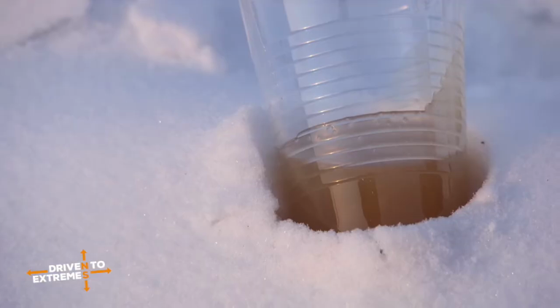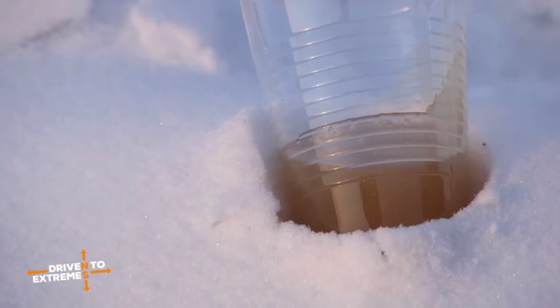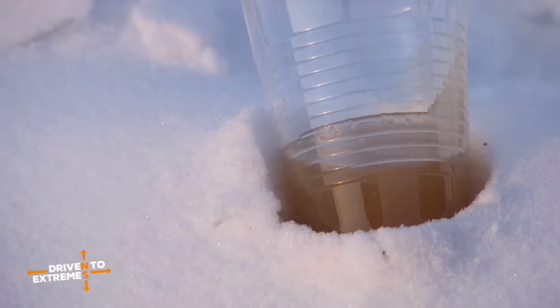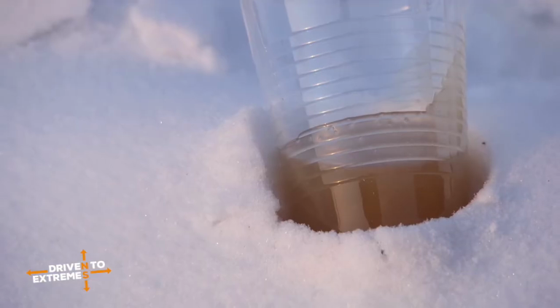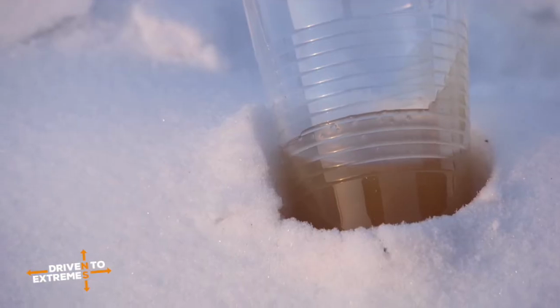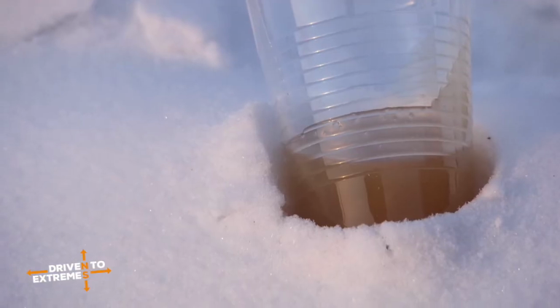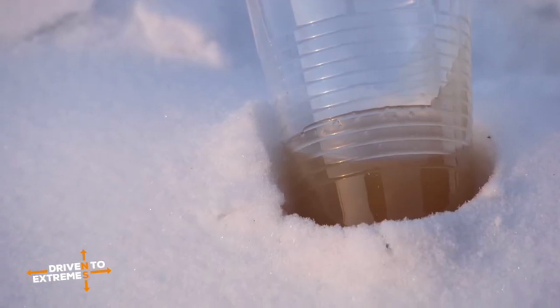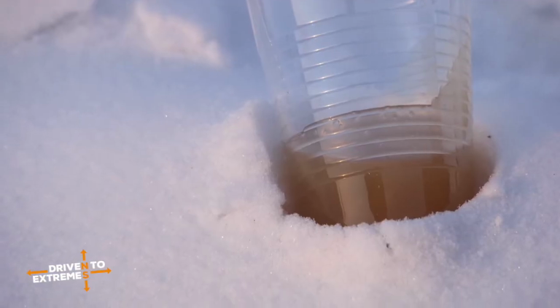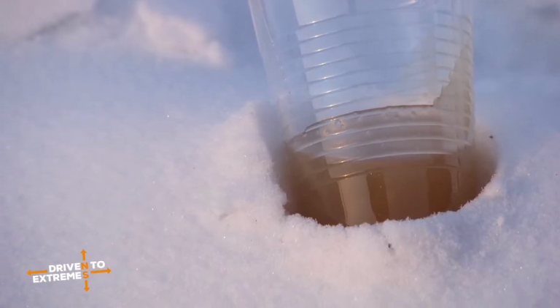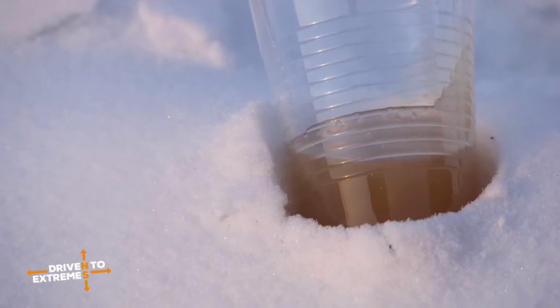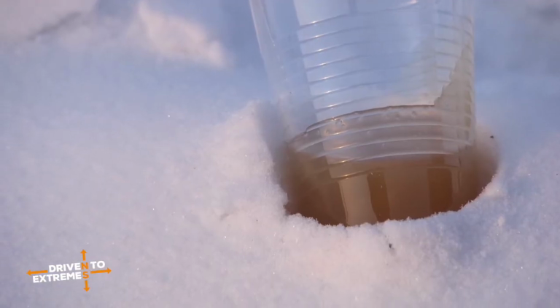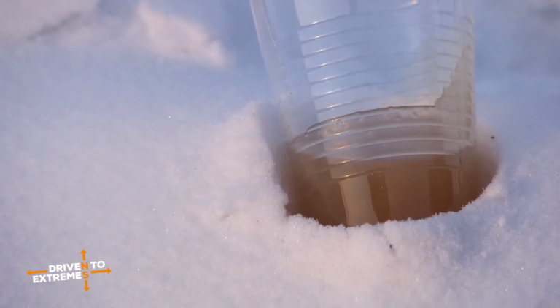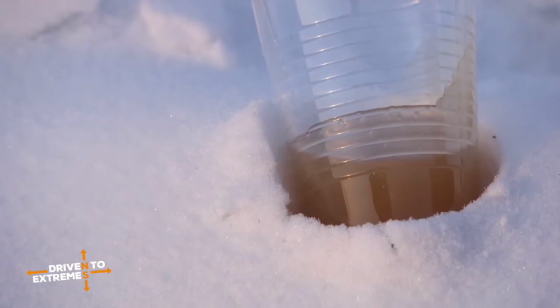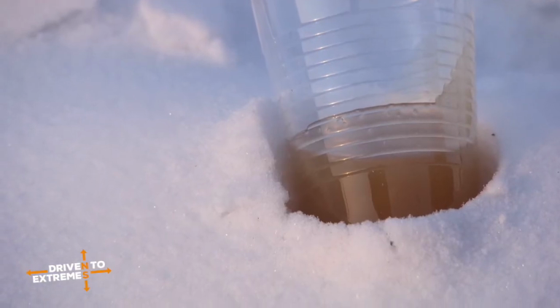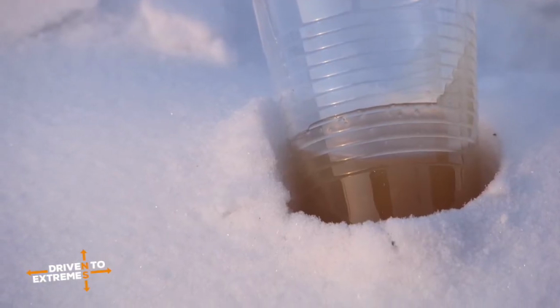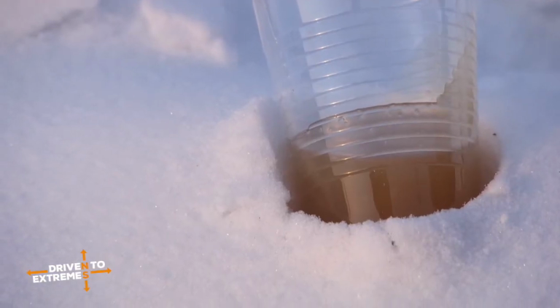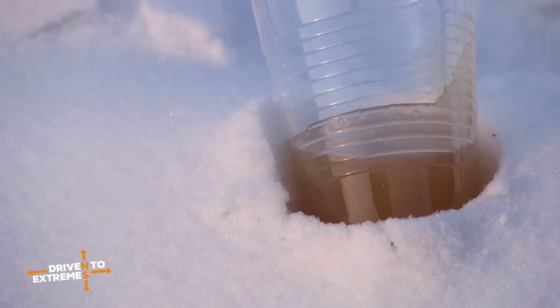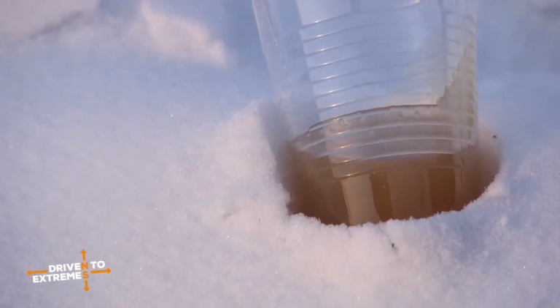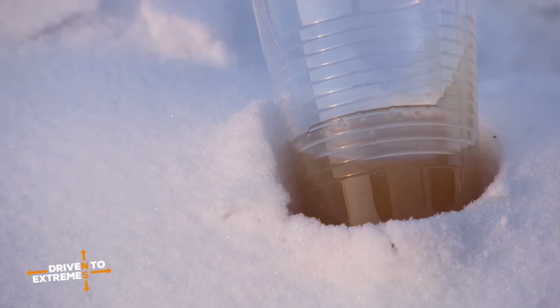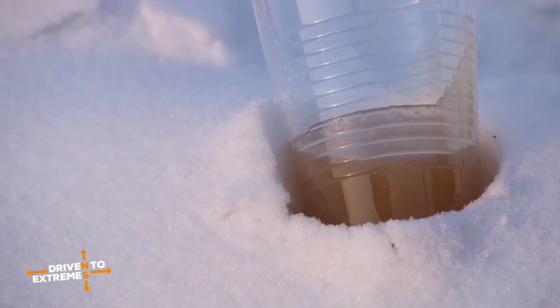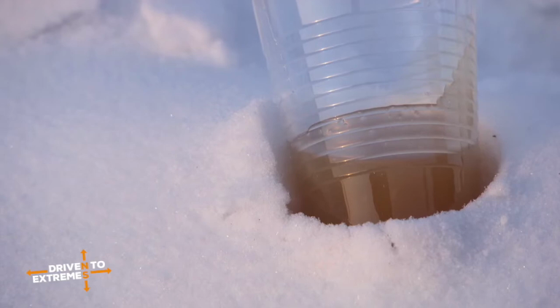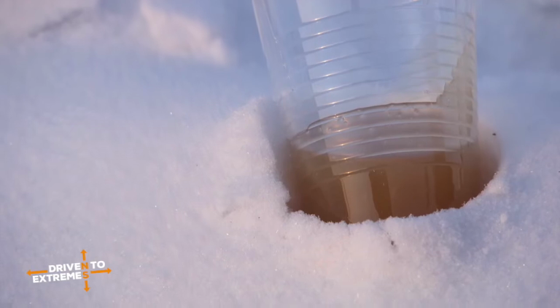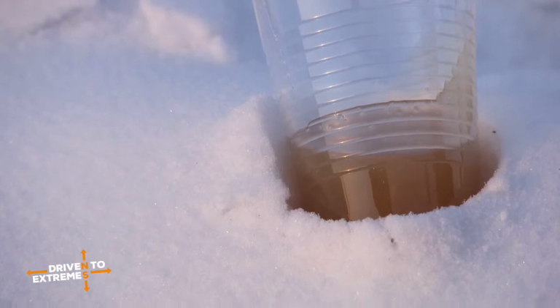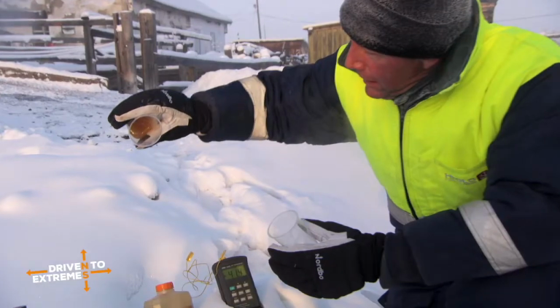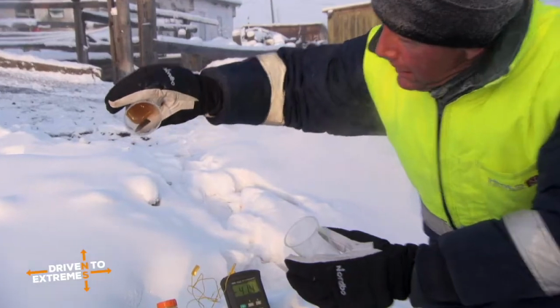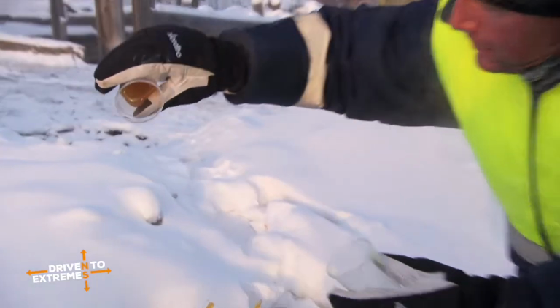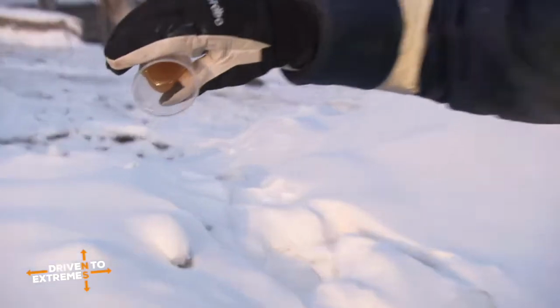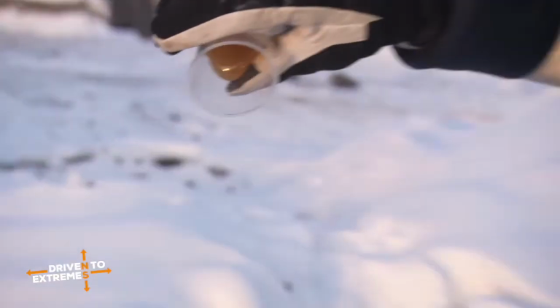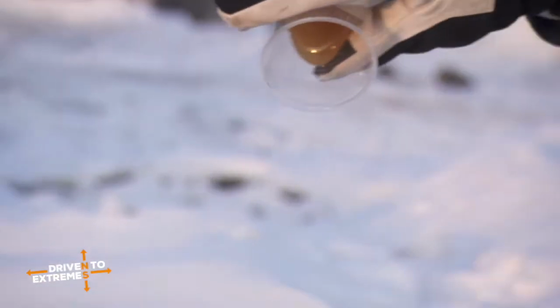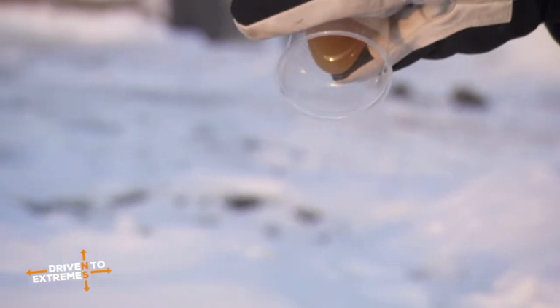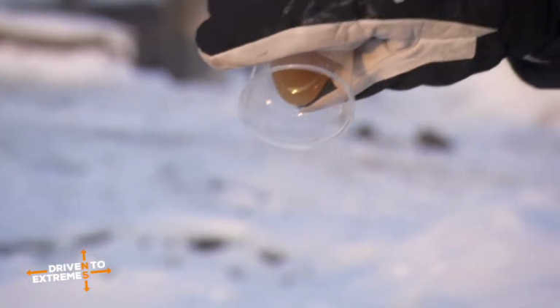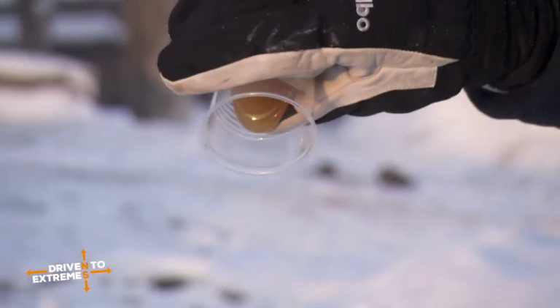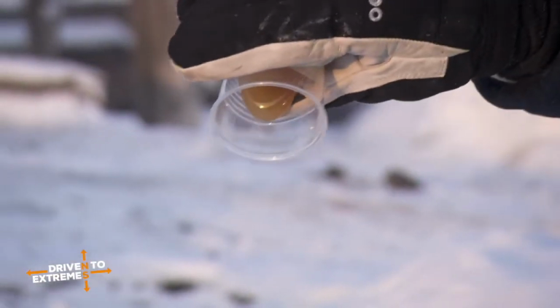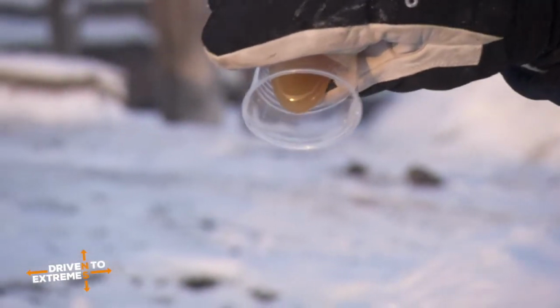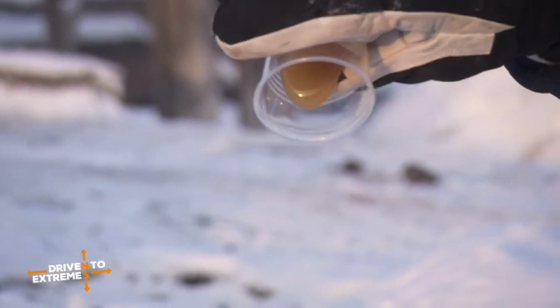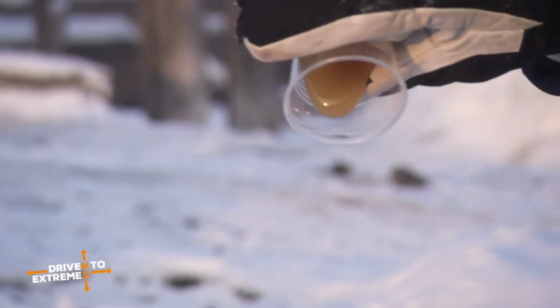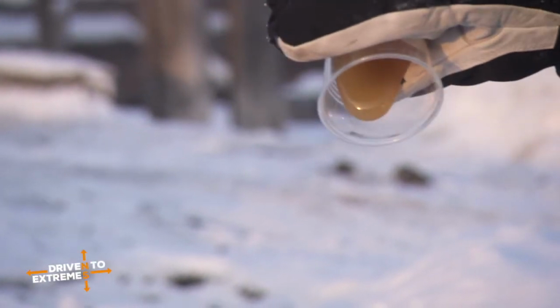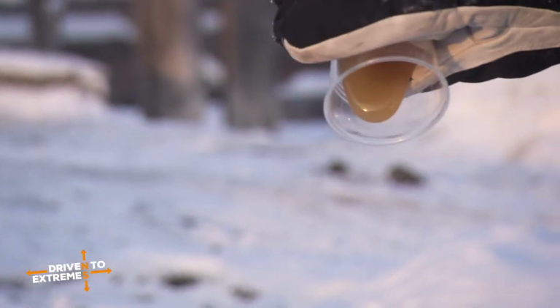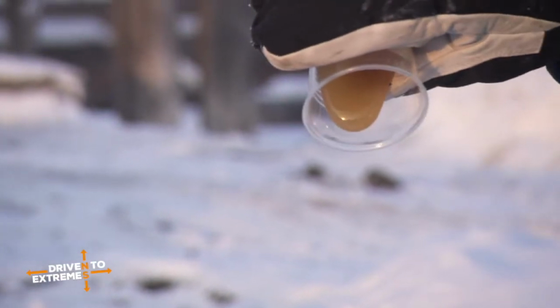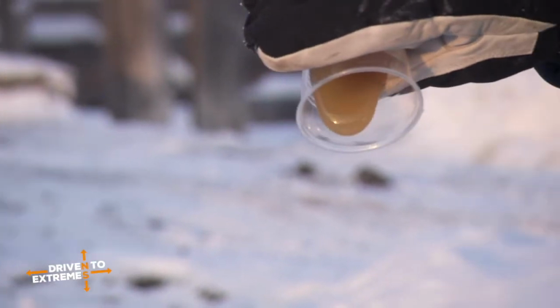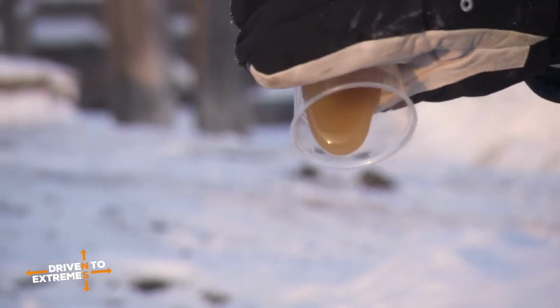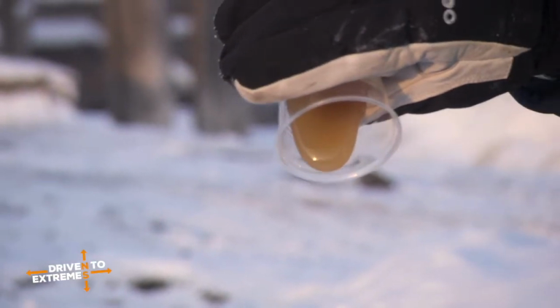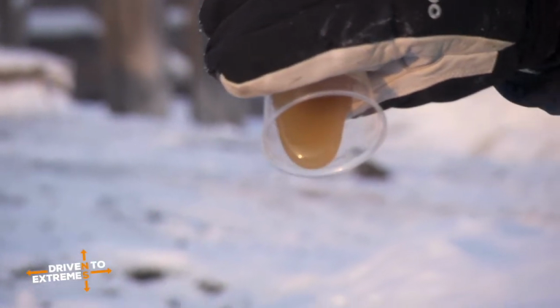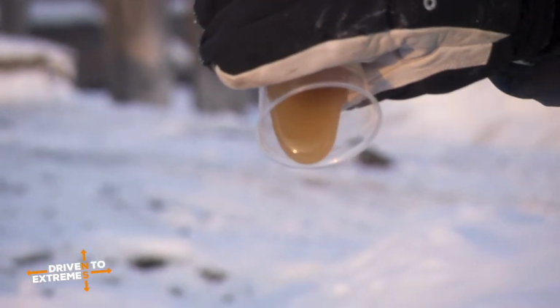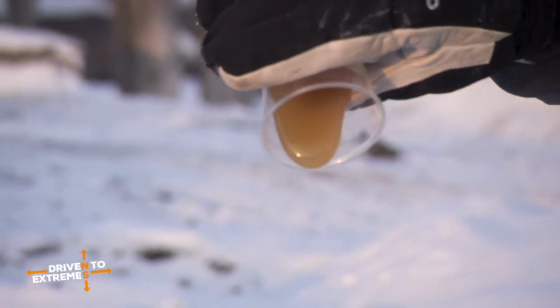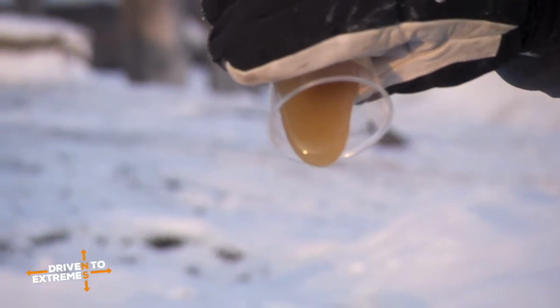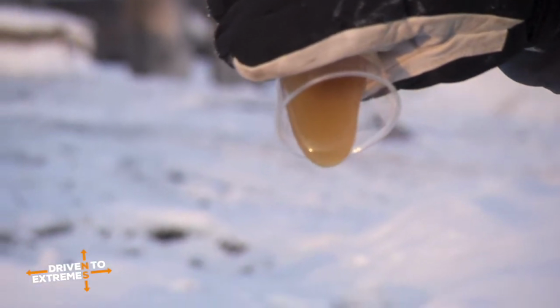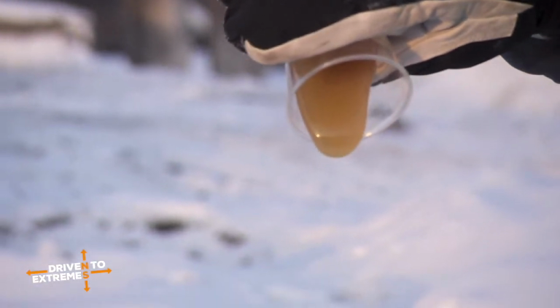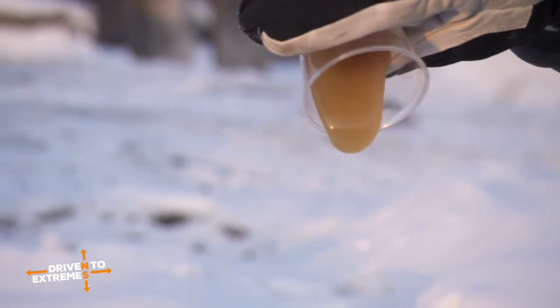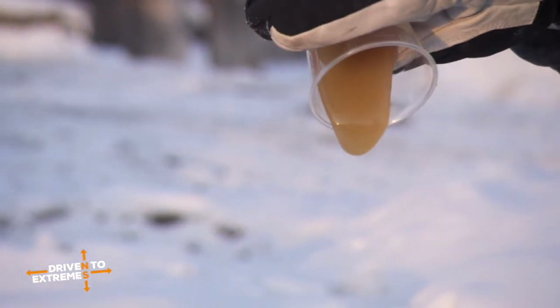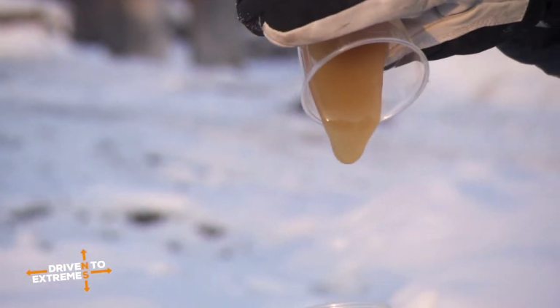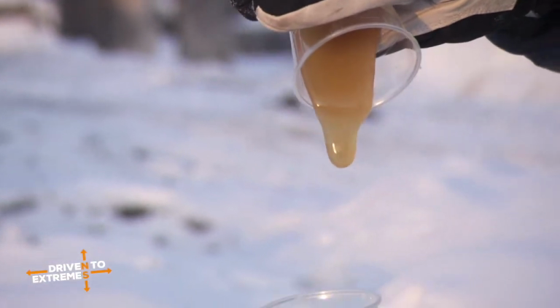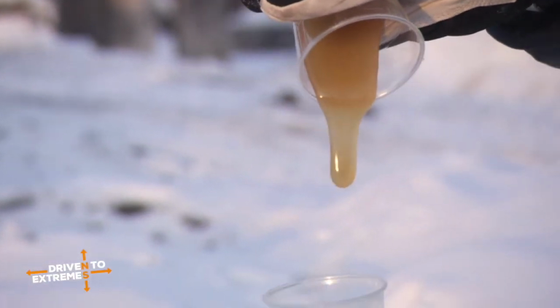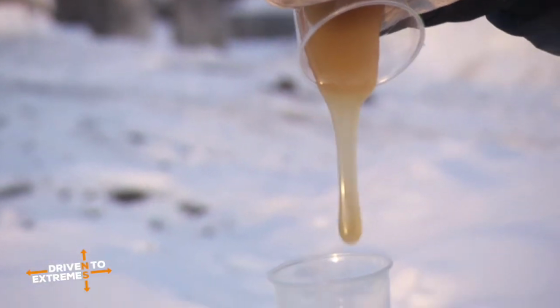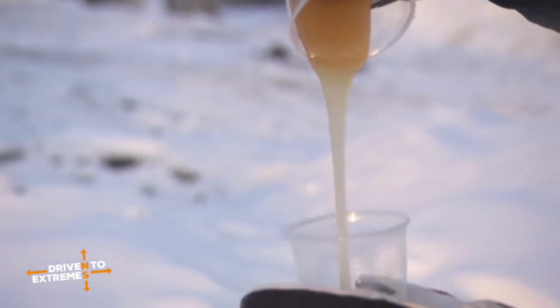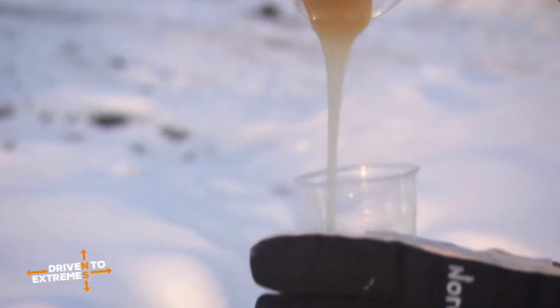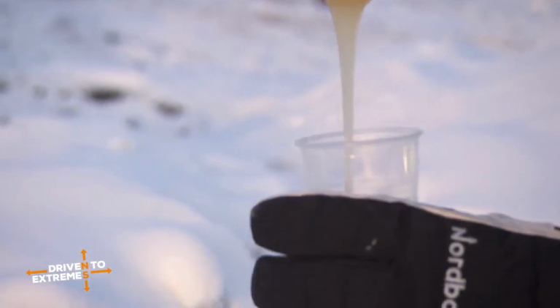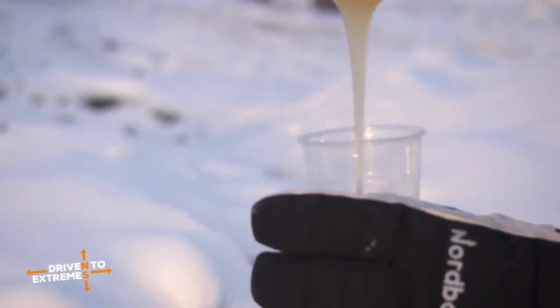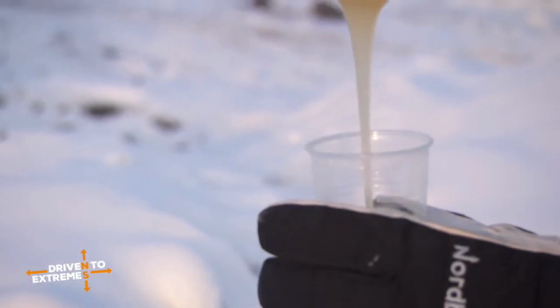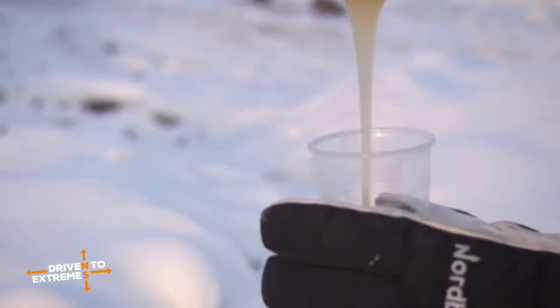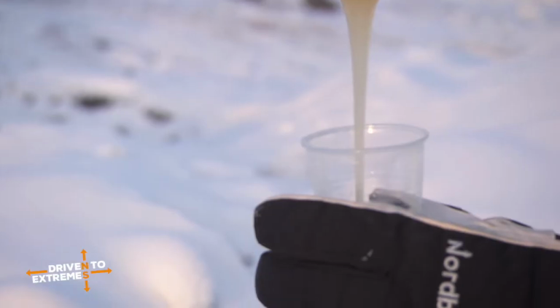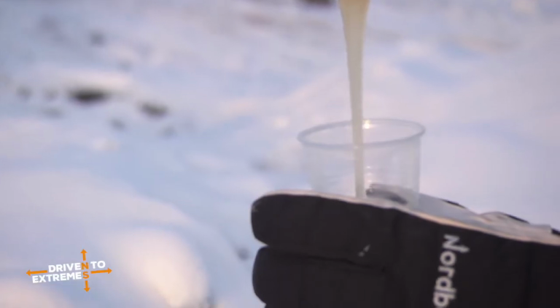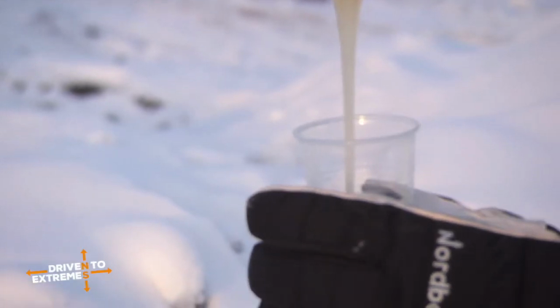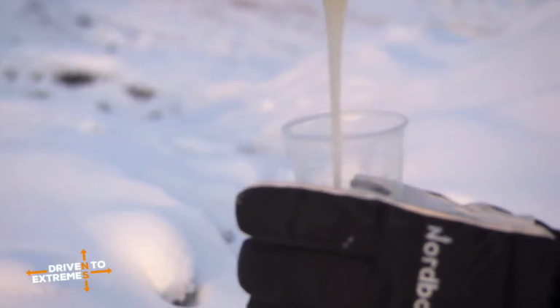The next oil we've got is the fully synthetic Shell Helix oil. And as you can see, this is running — there we go.